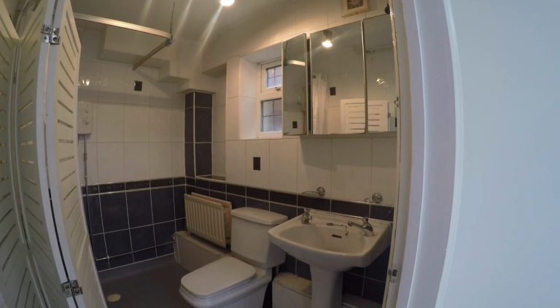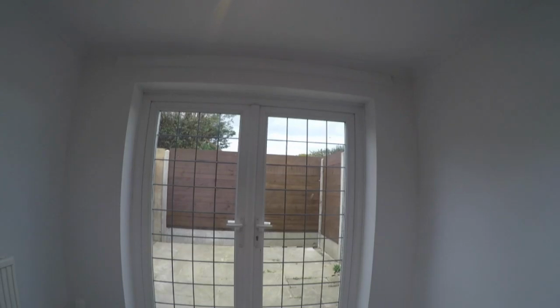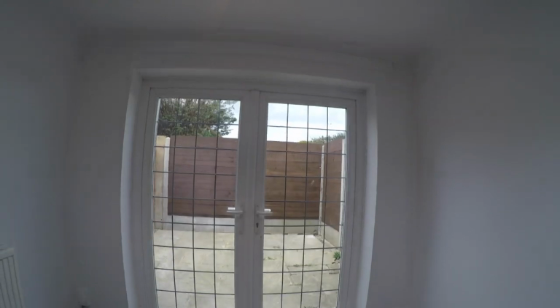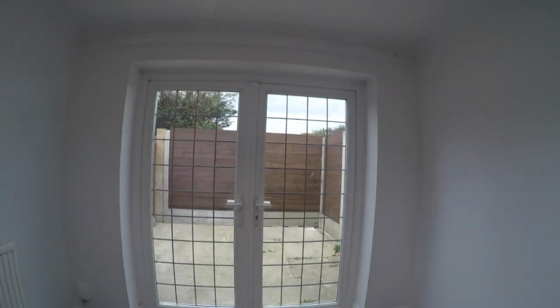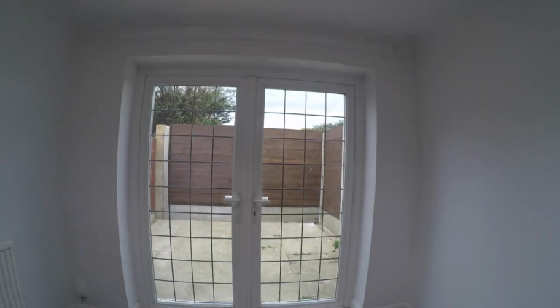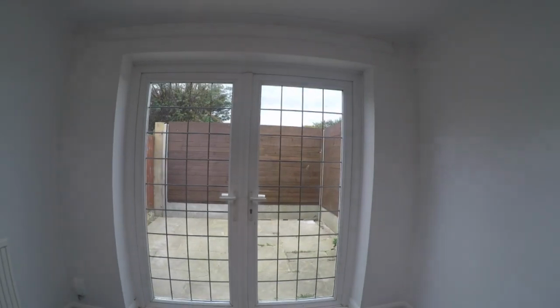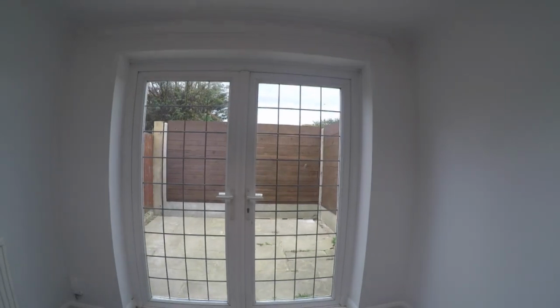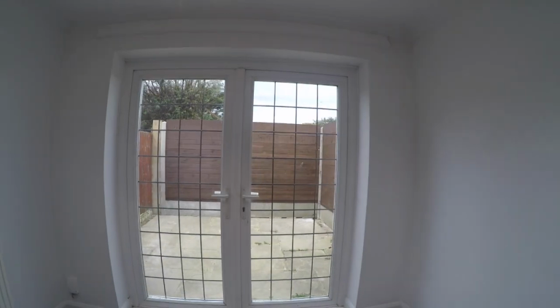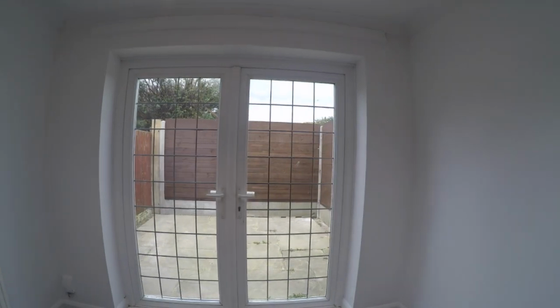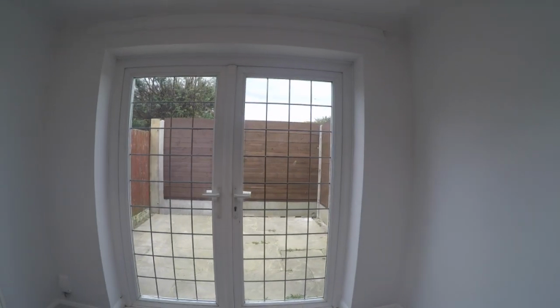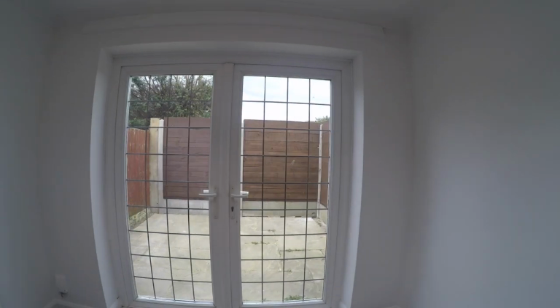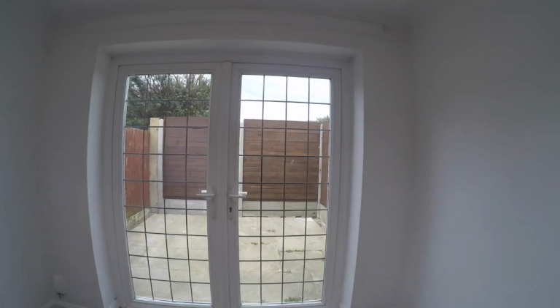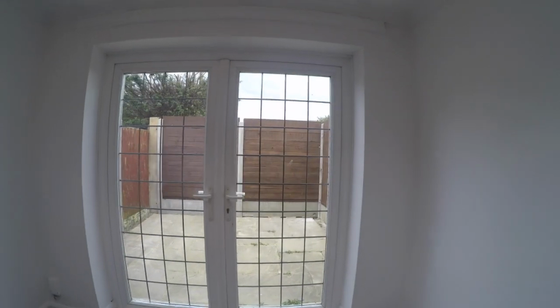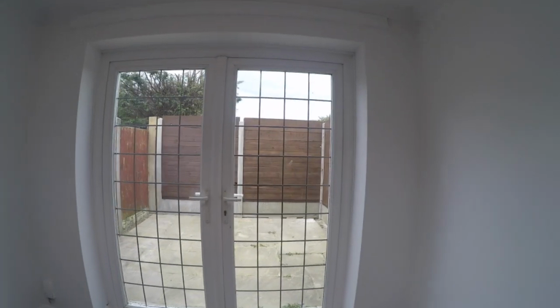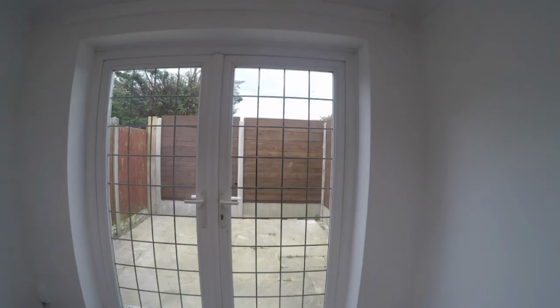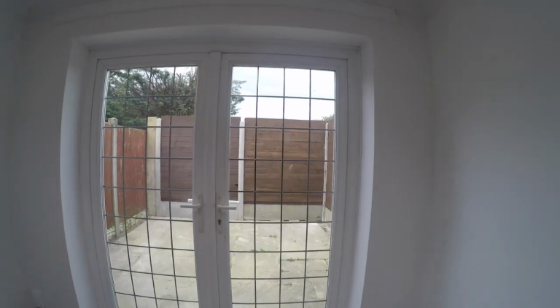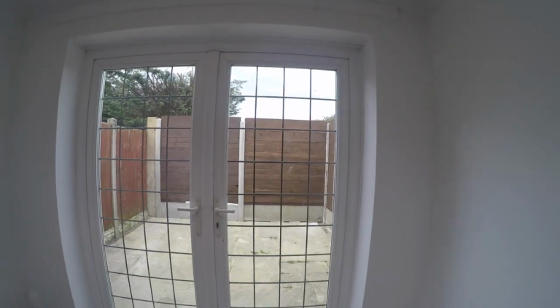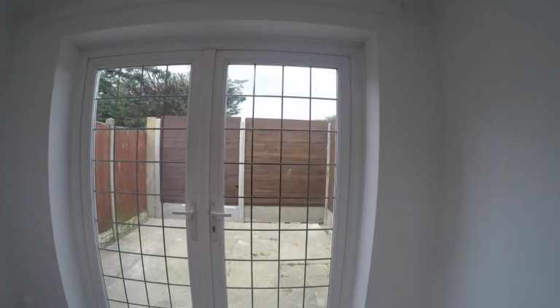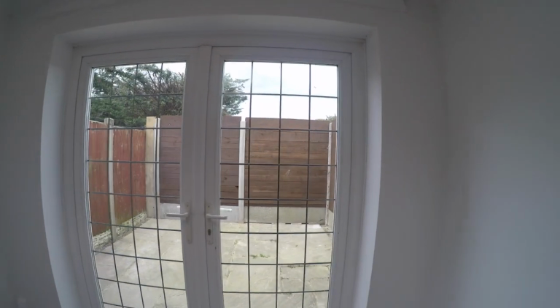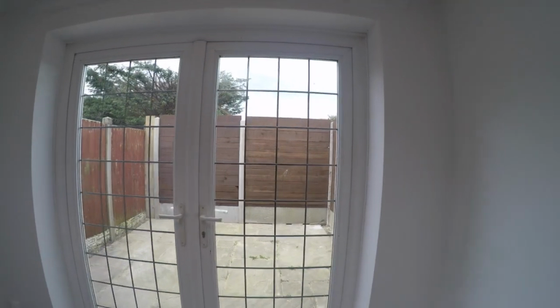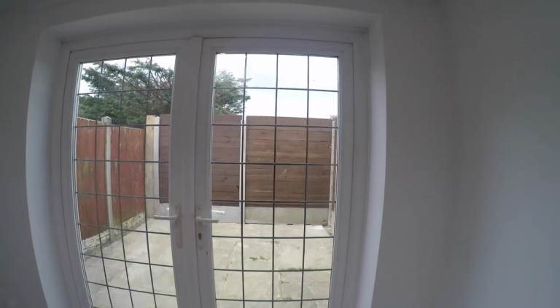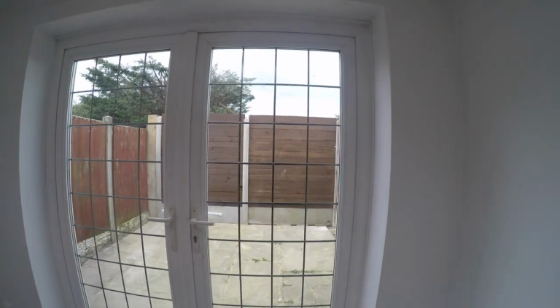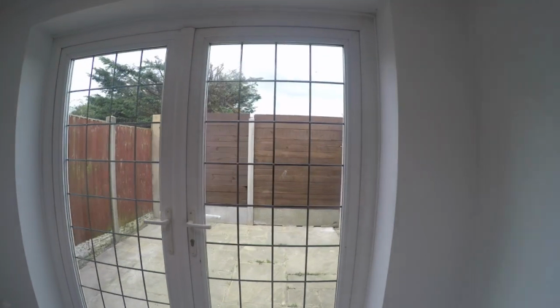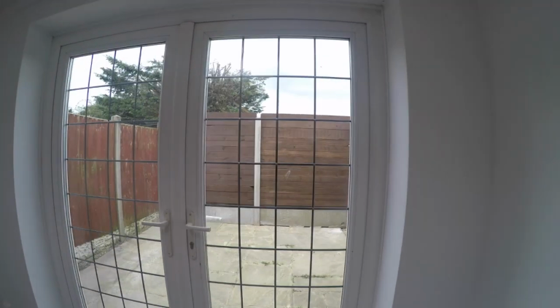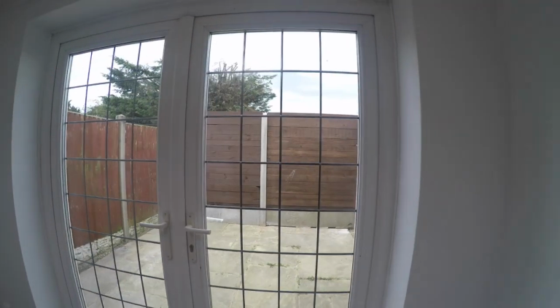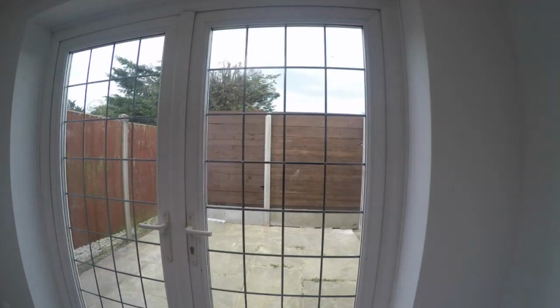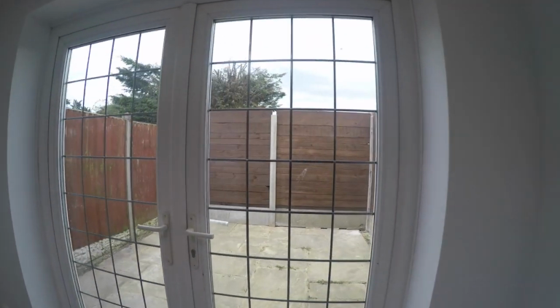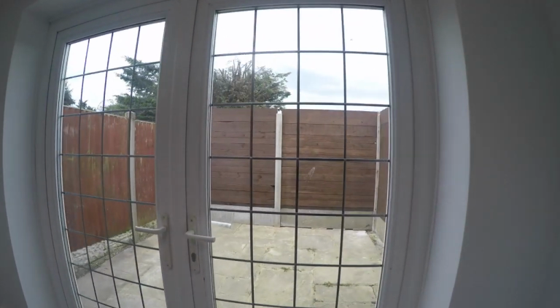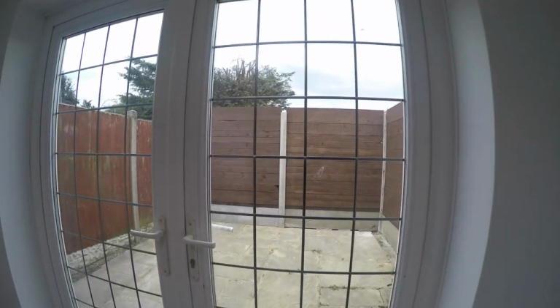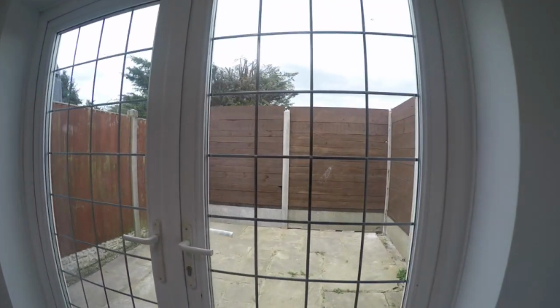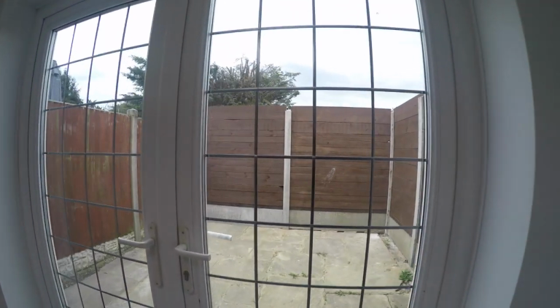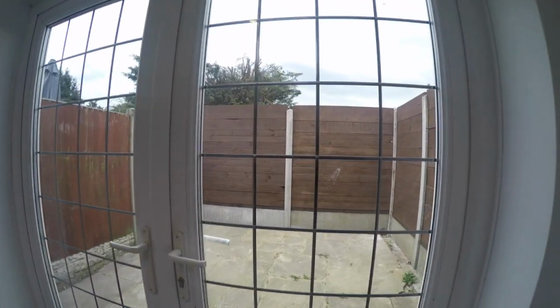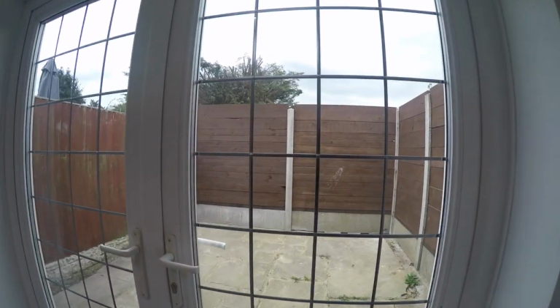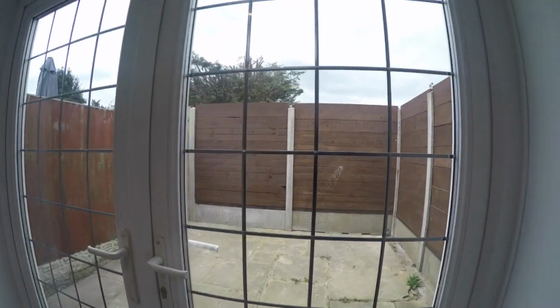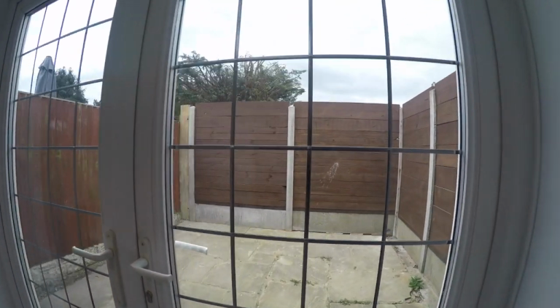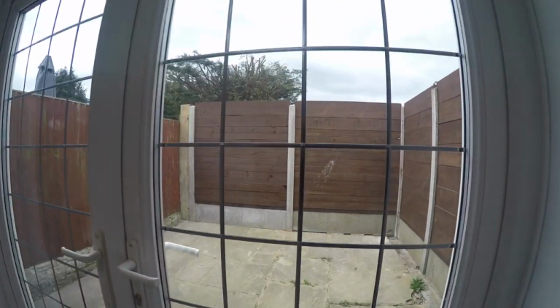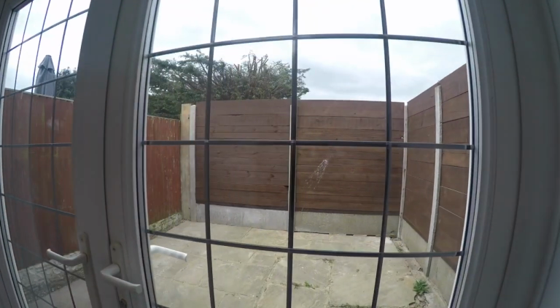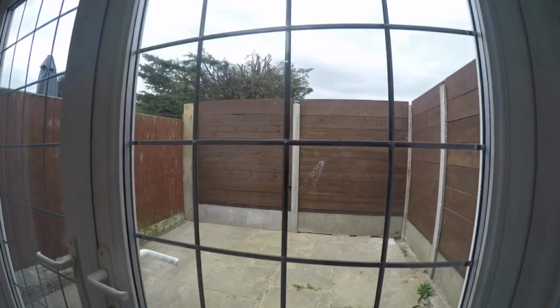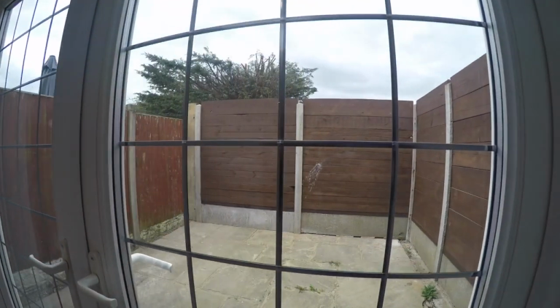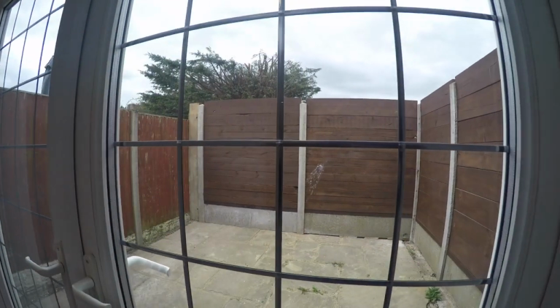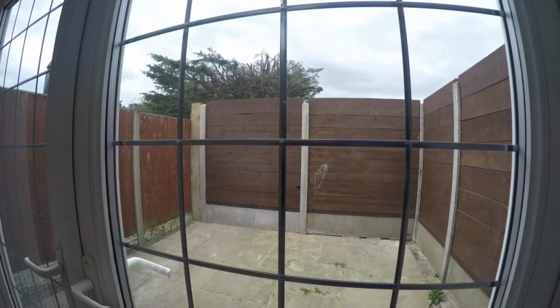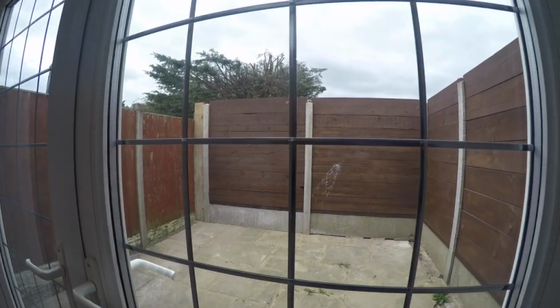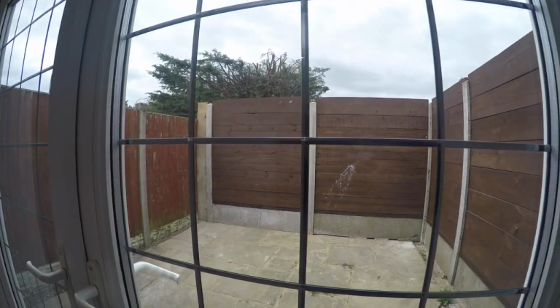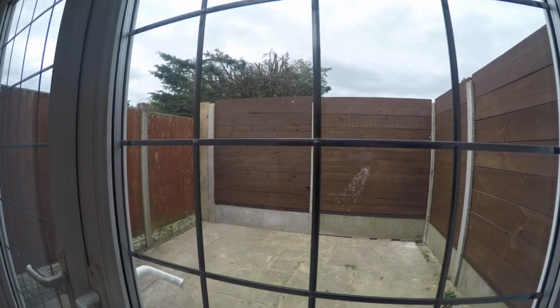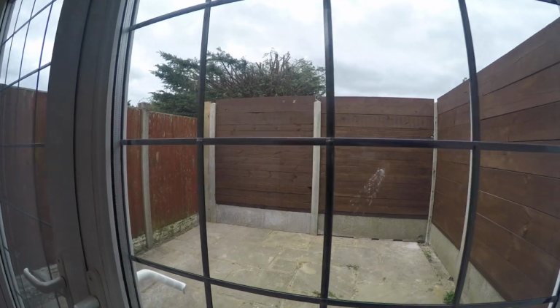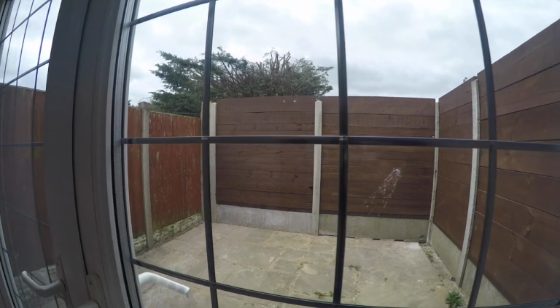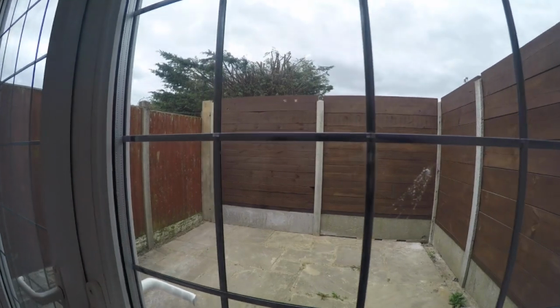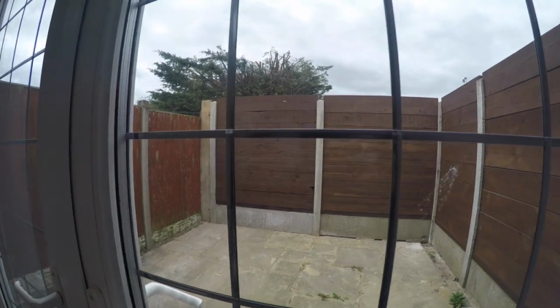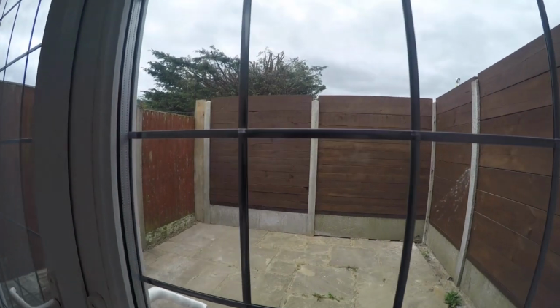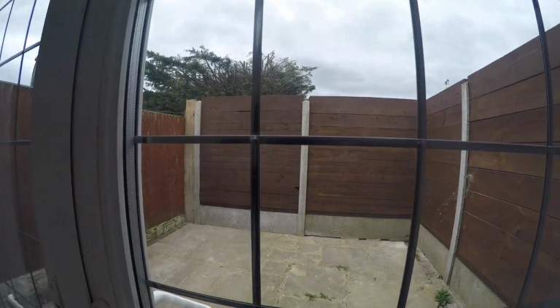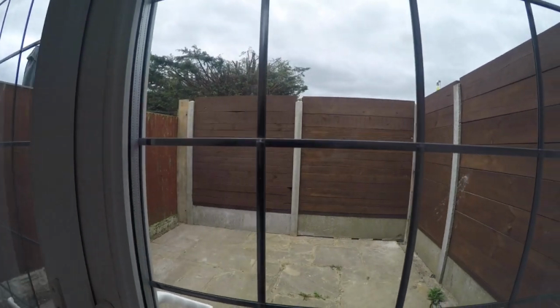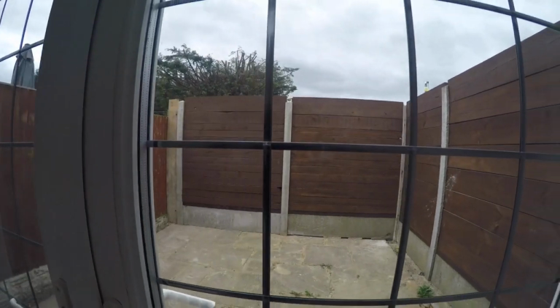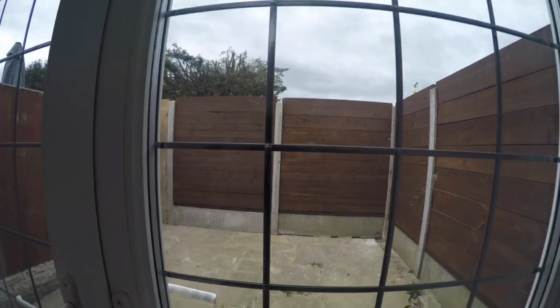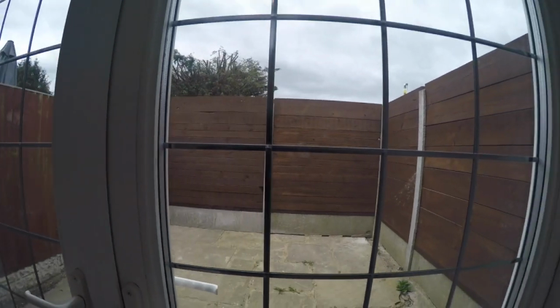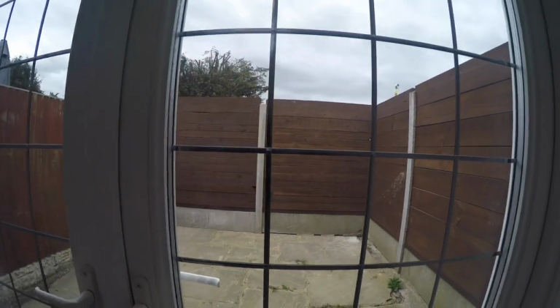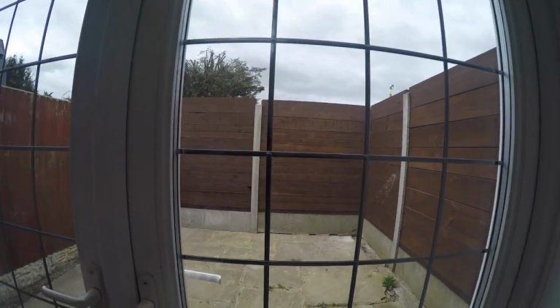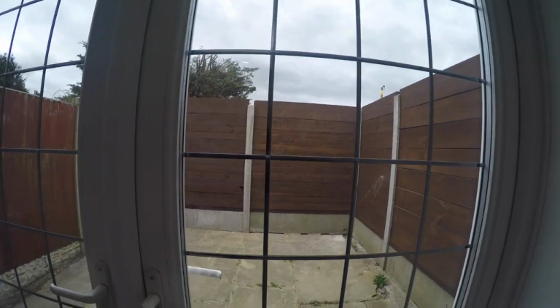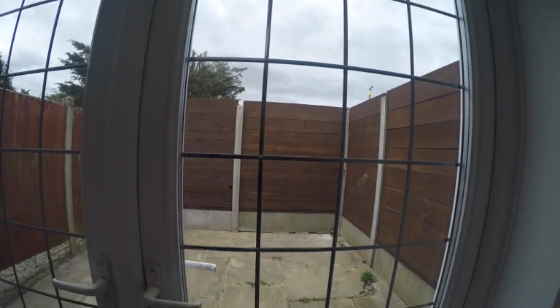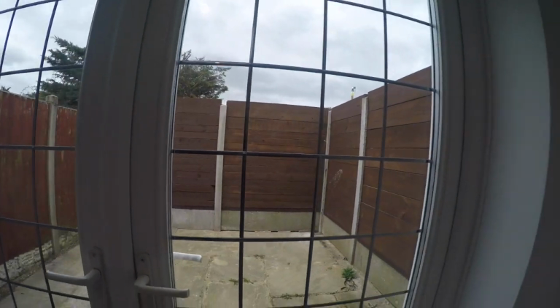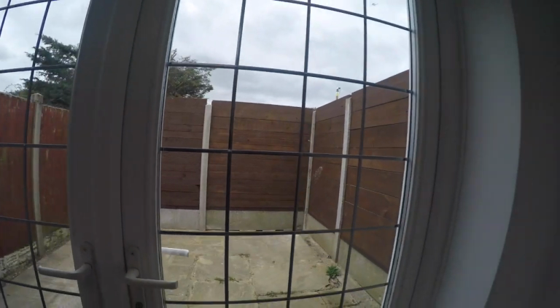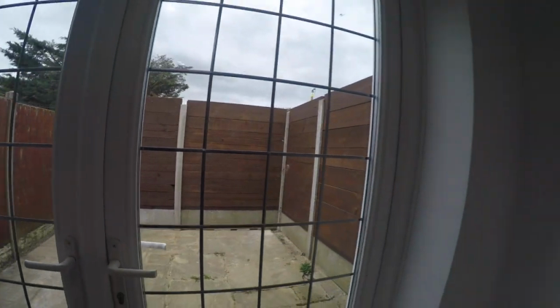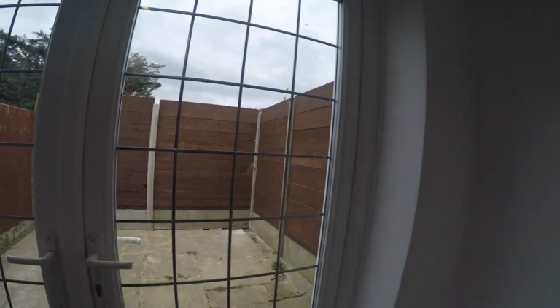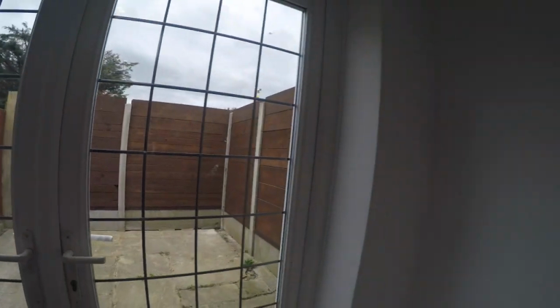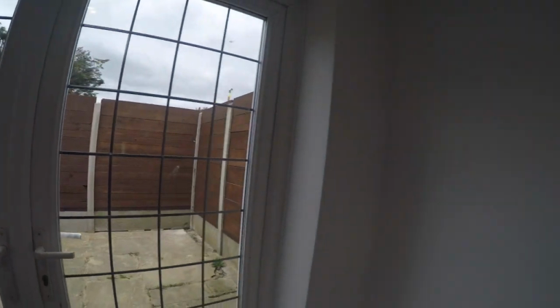The courtyard is completely private and paved with sandstone slabs, enjoying a west-facing aspect — perfect for watching the sunsets.